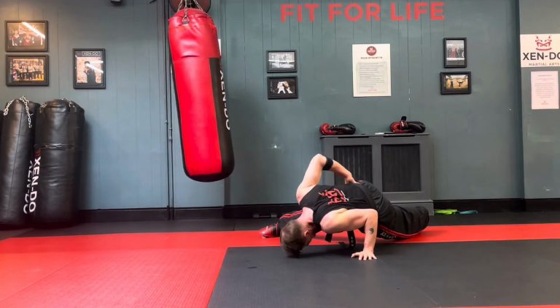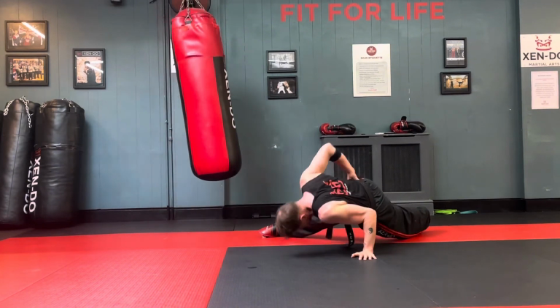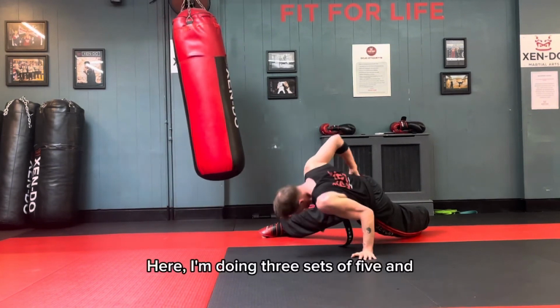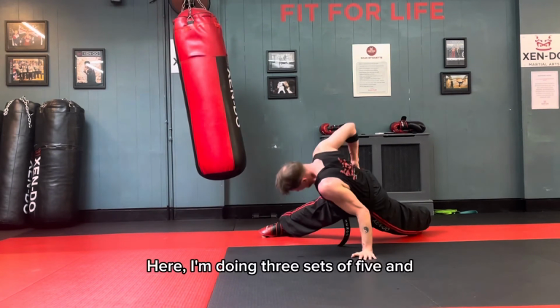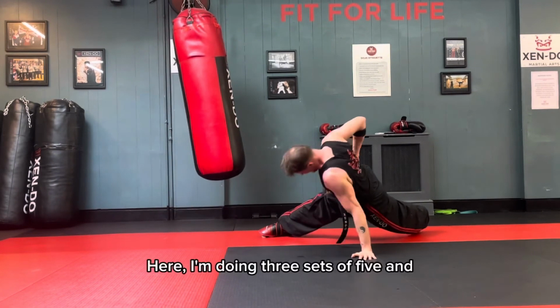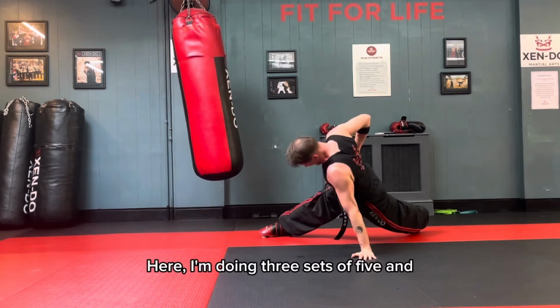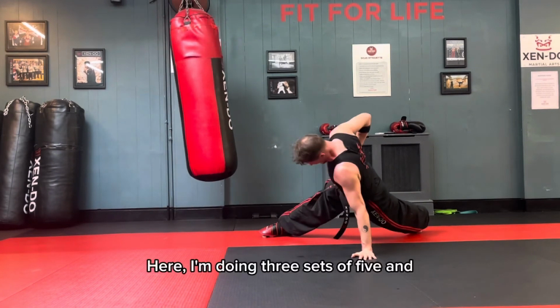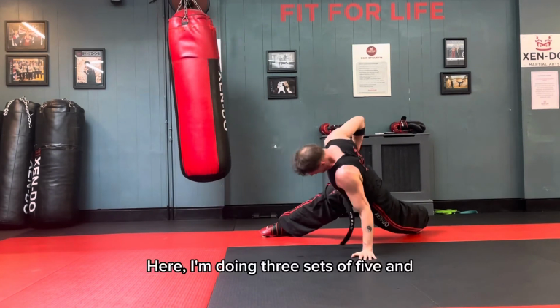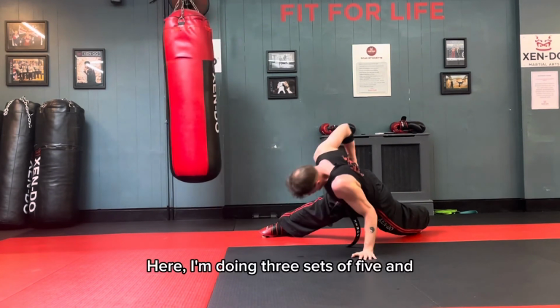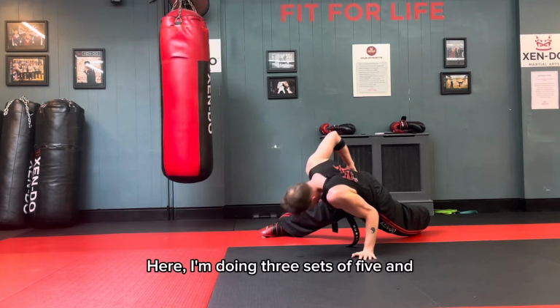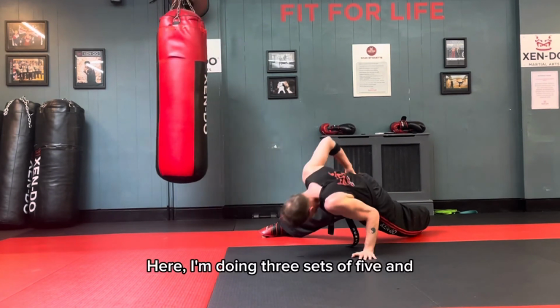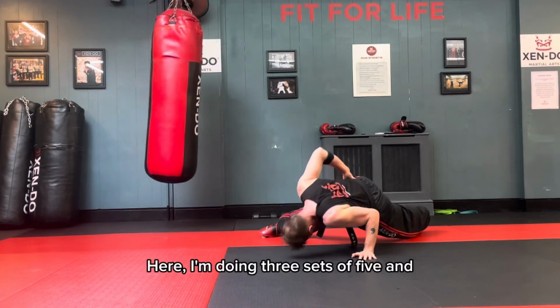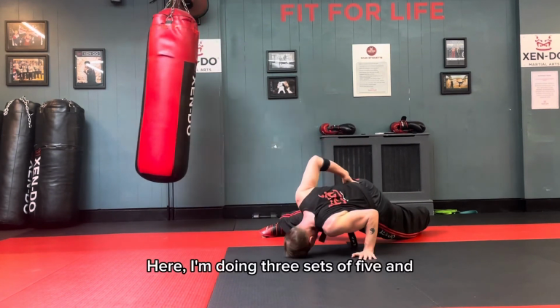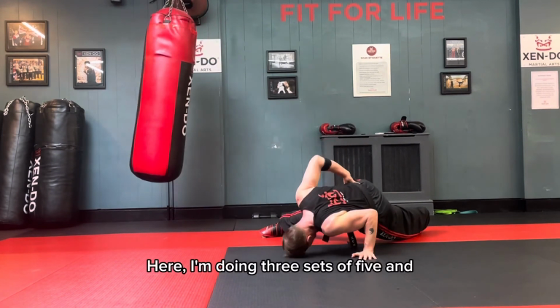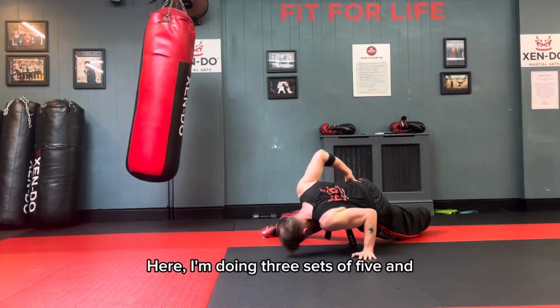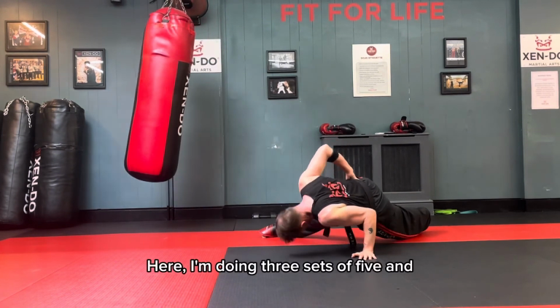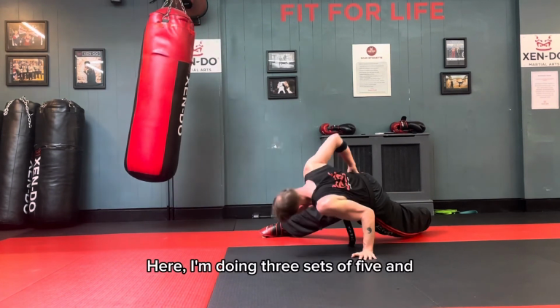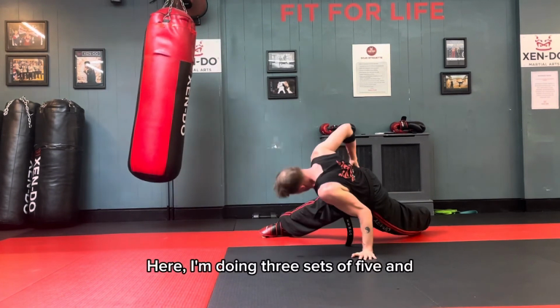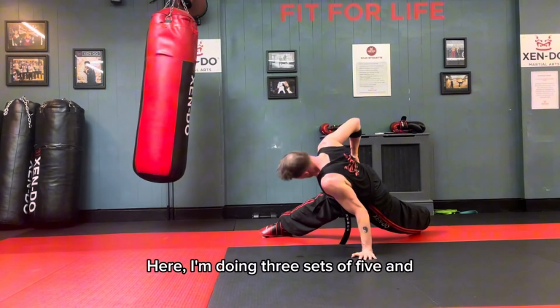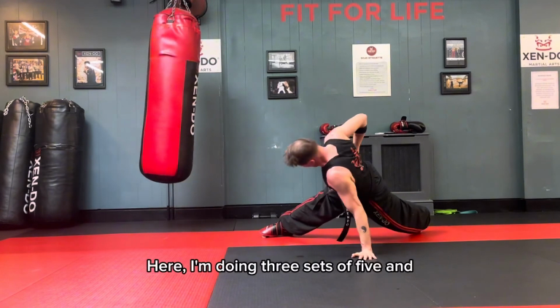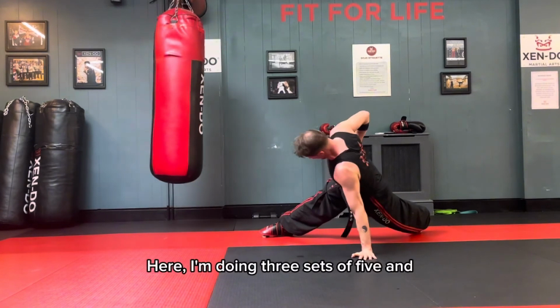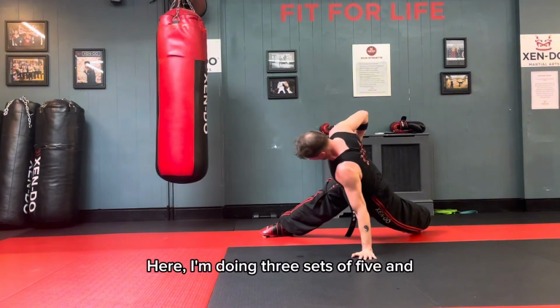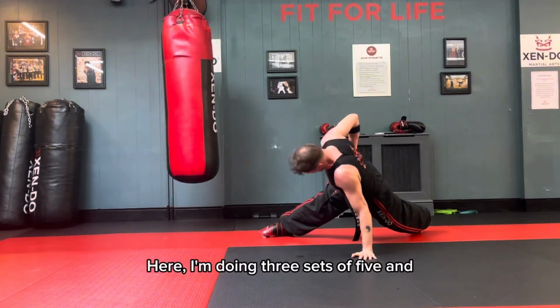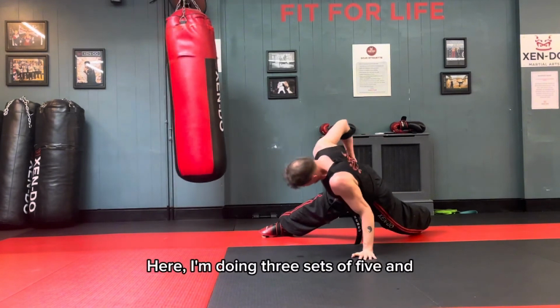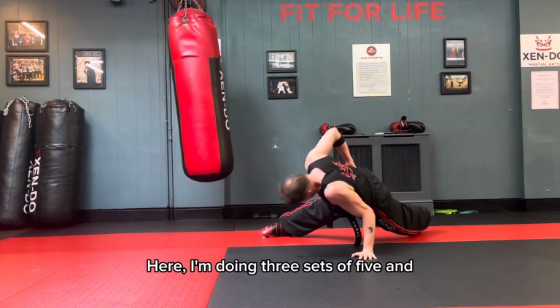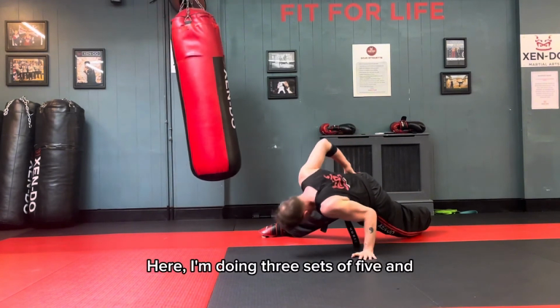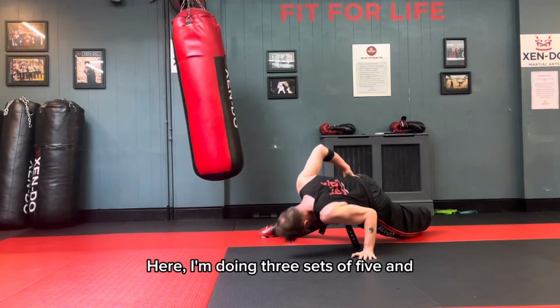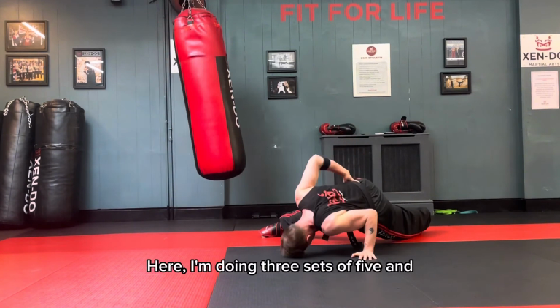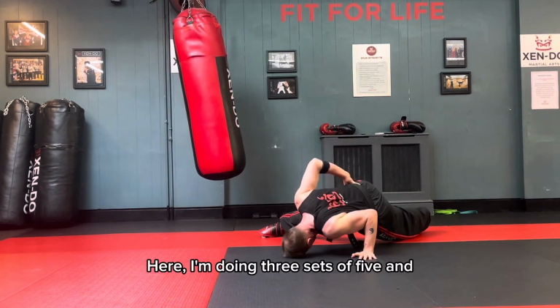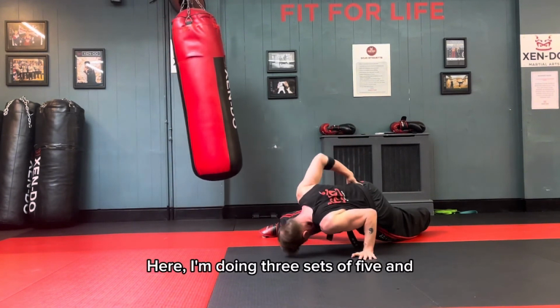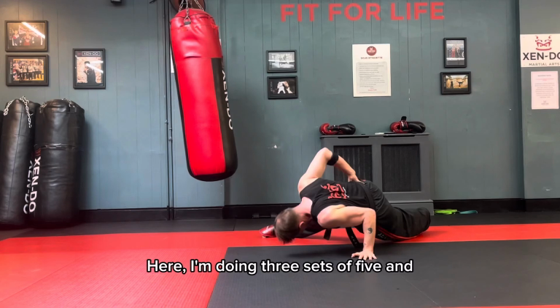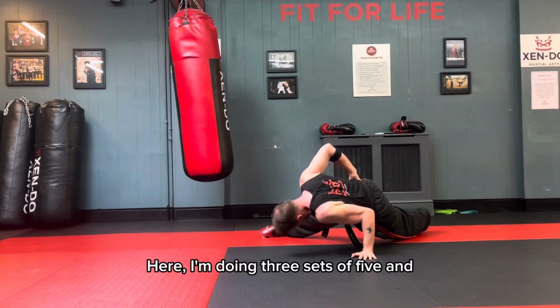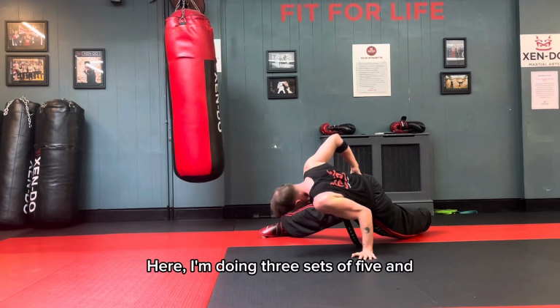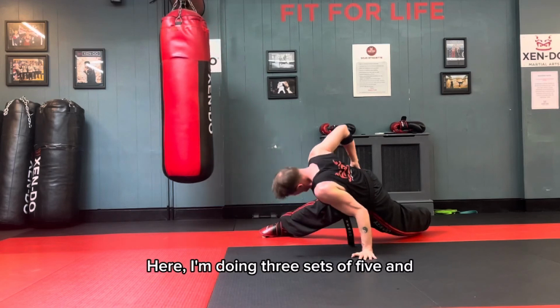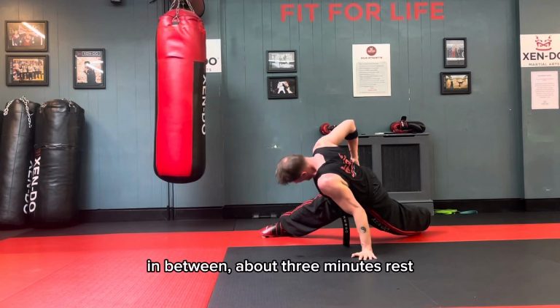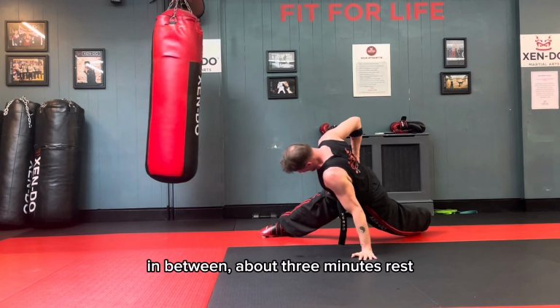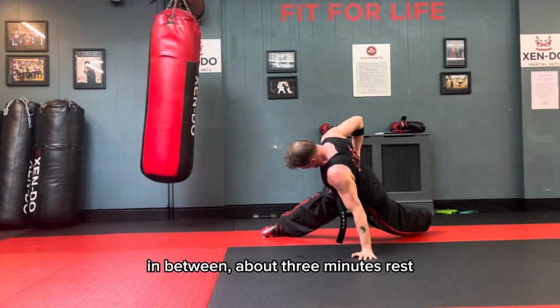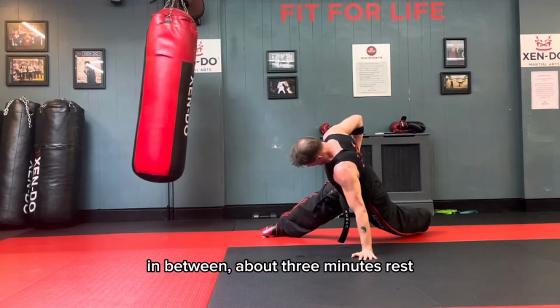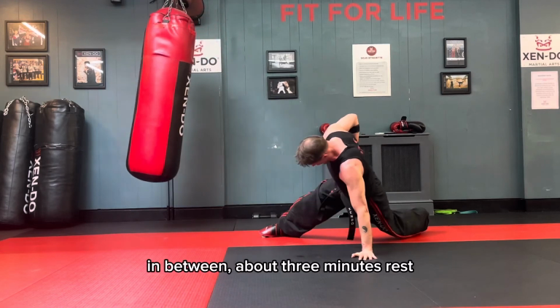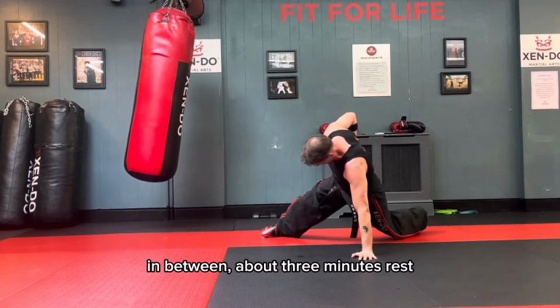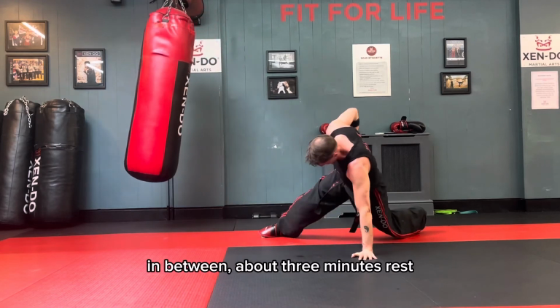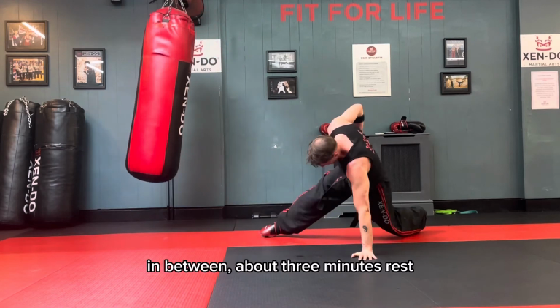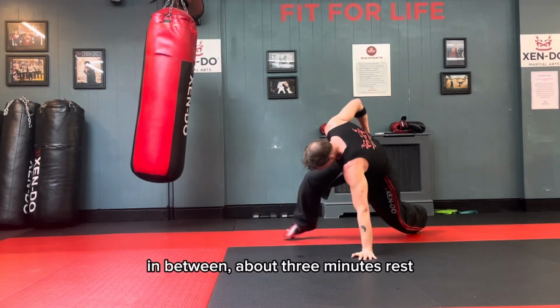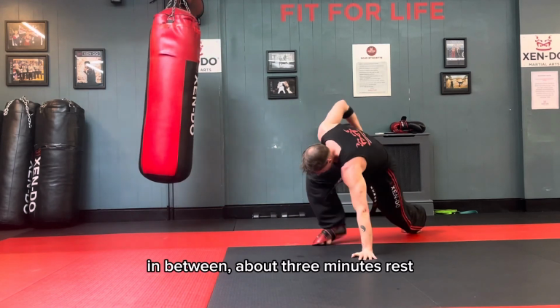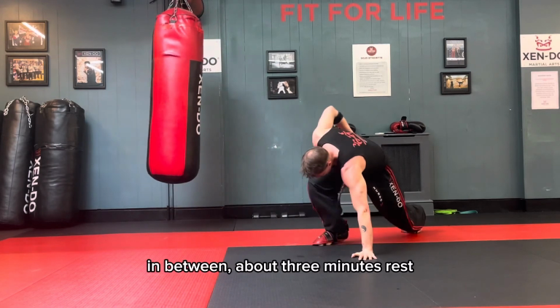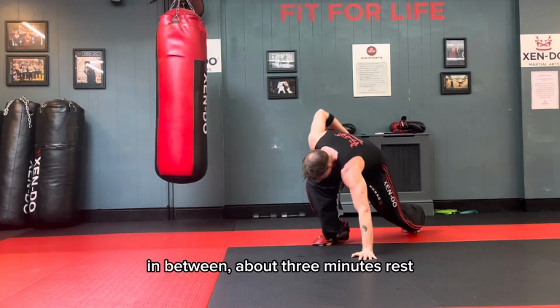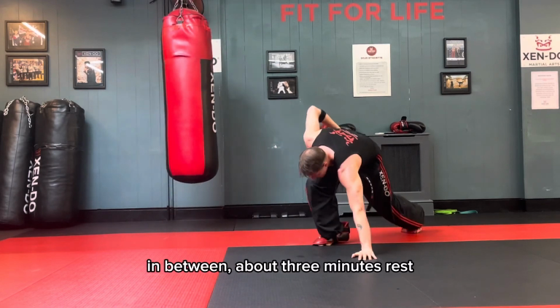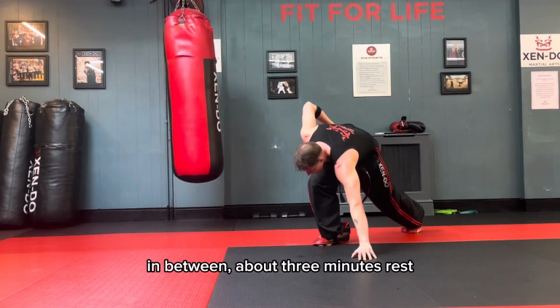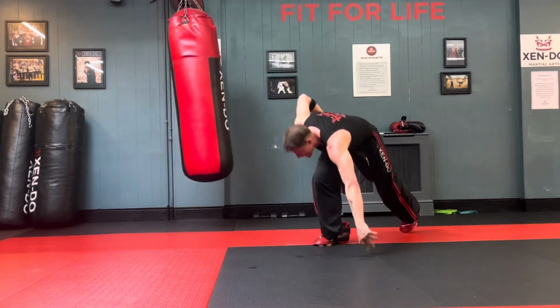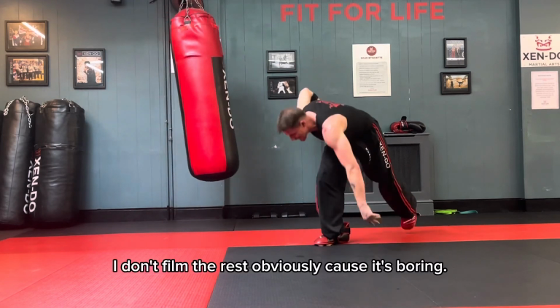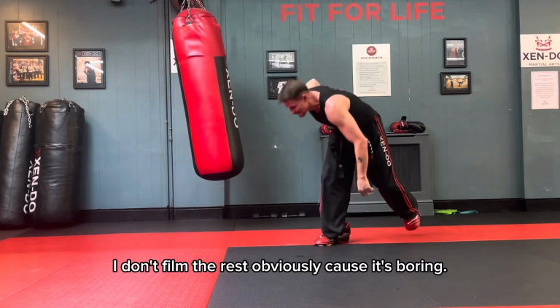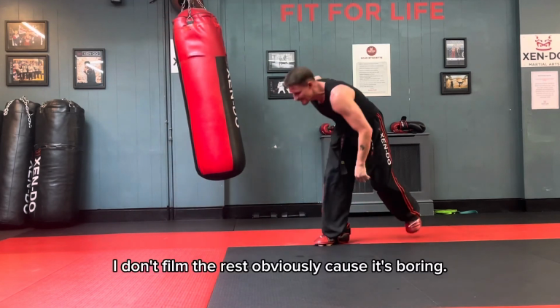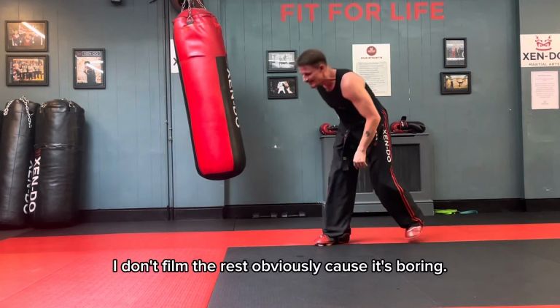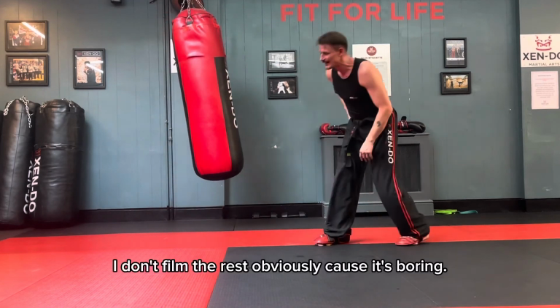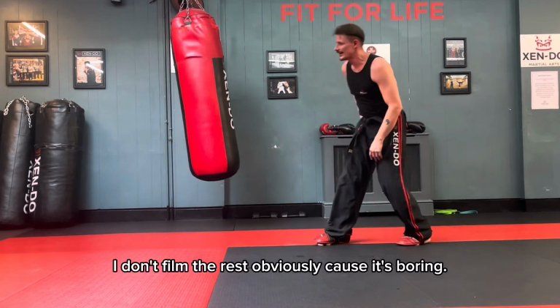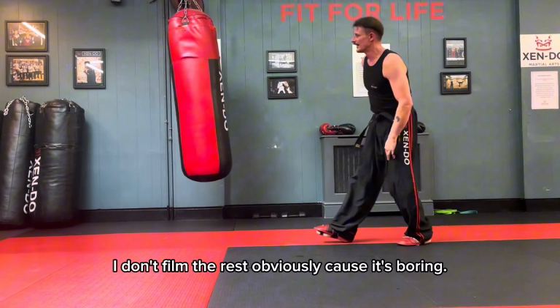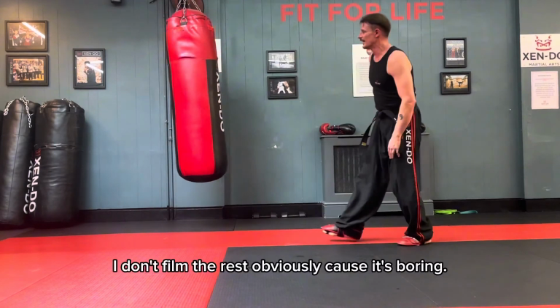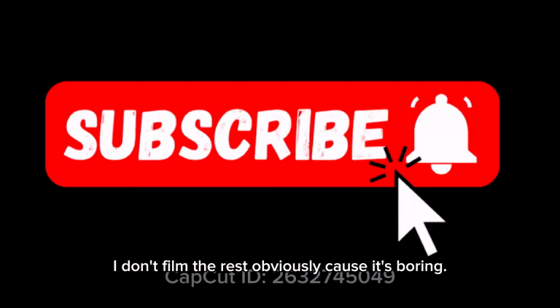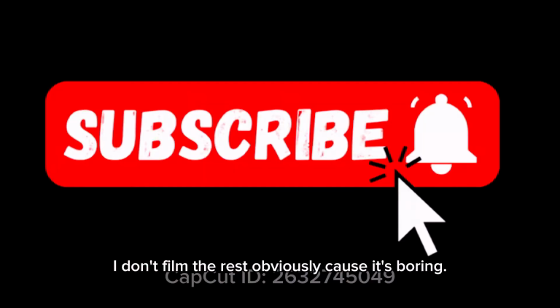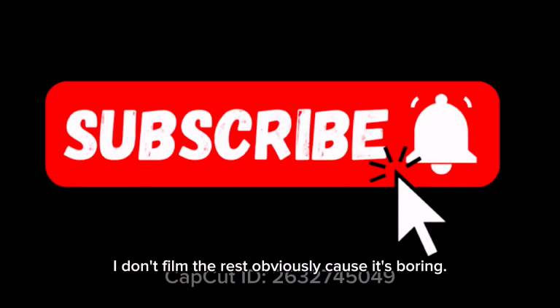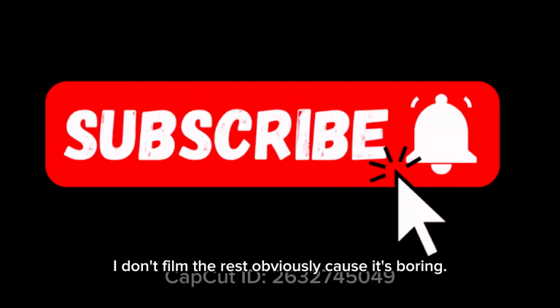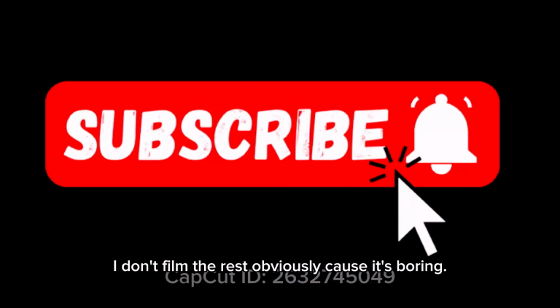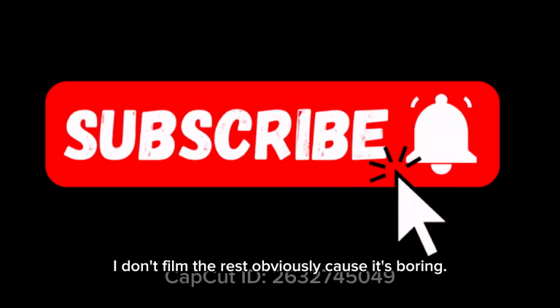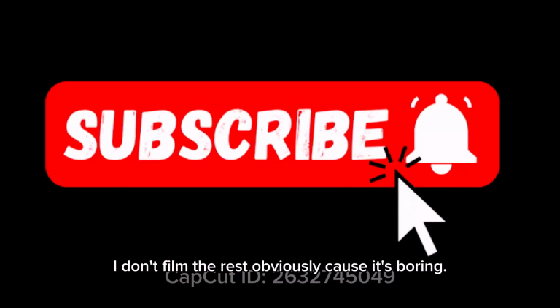Here I'm doing three sets of five. In between I'm having about three minutes rest. I don't film the rest, obviously, because it's boring.